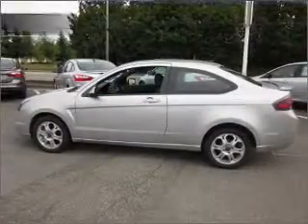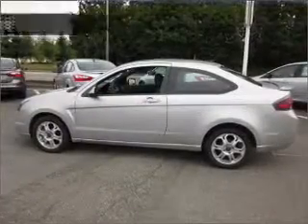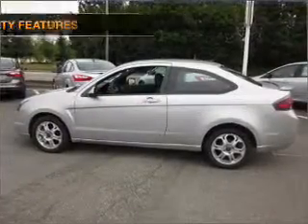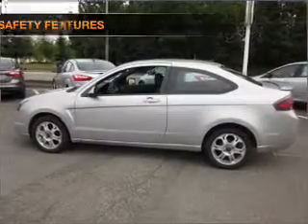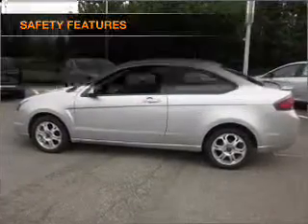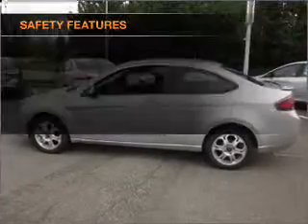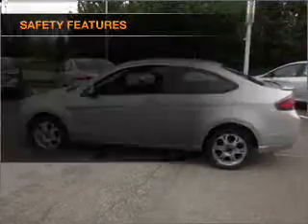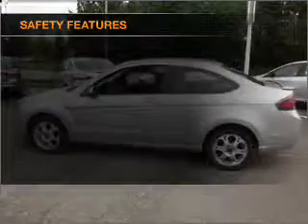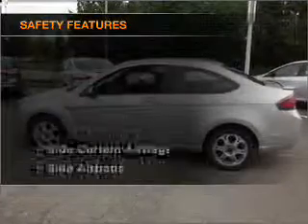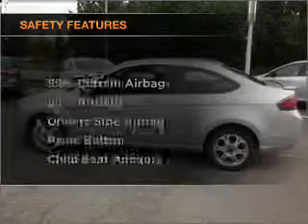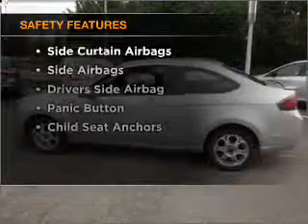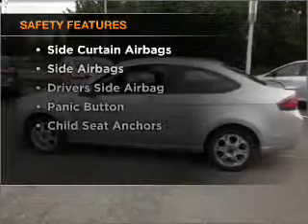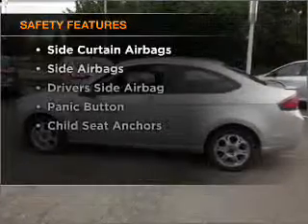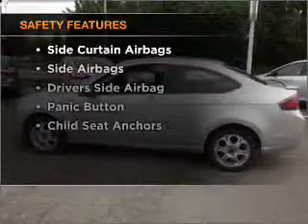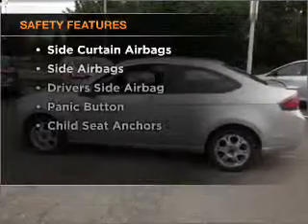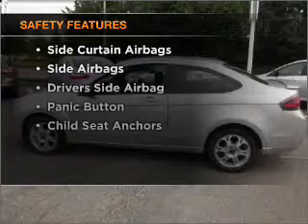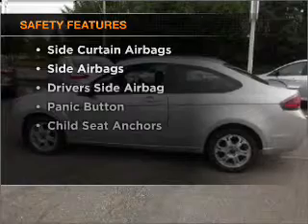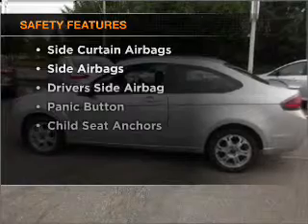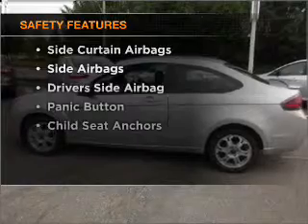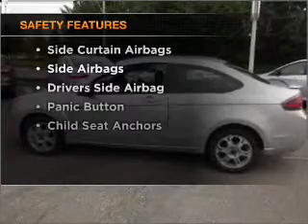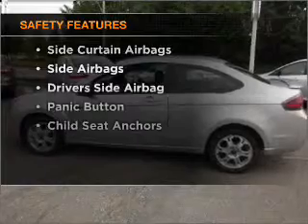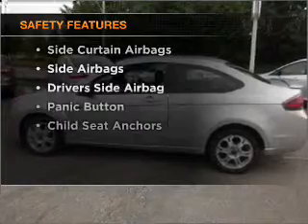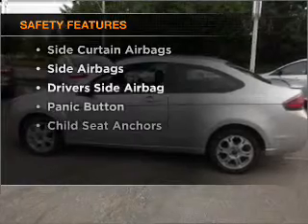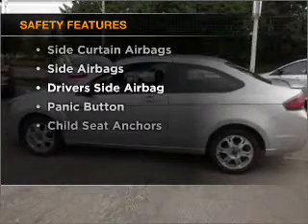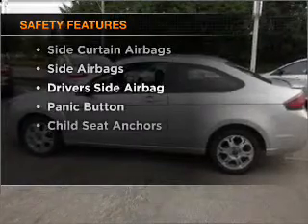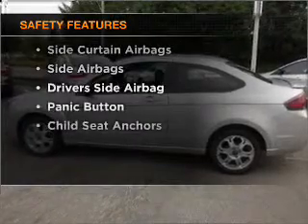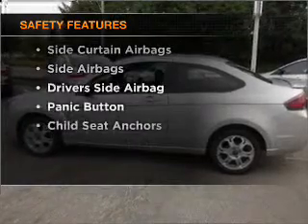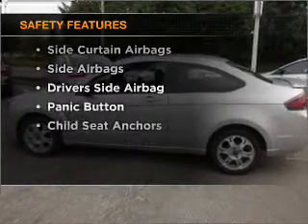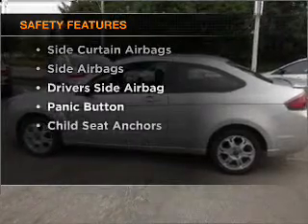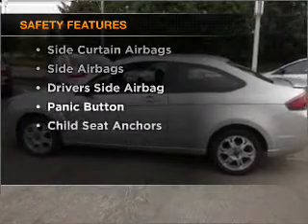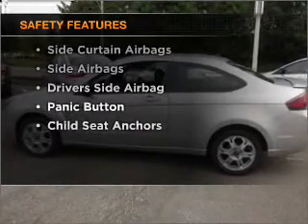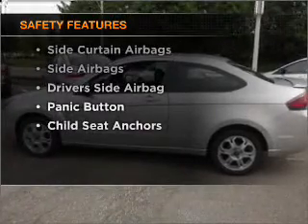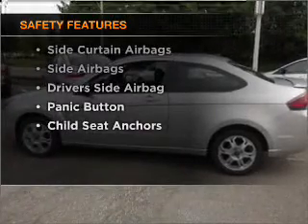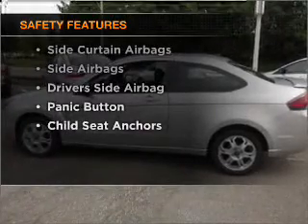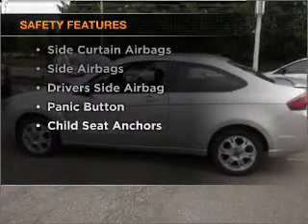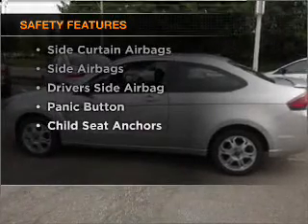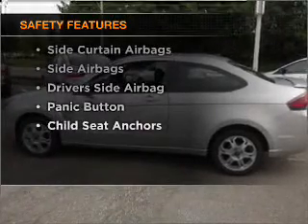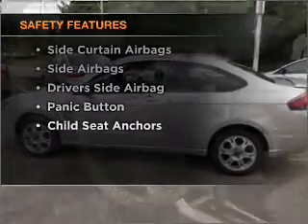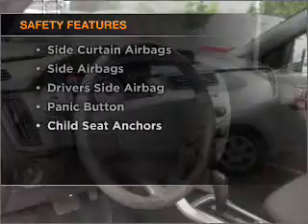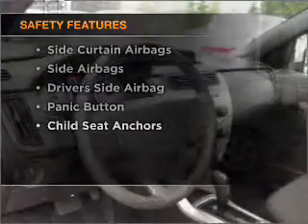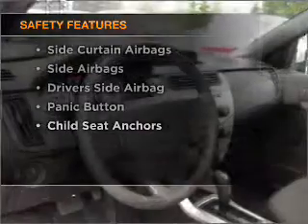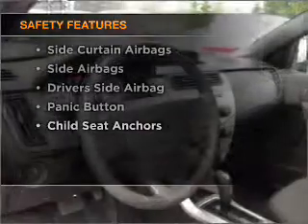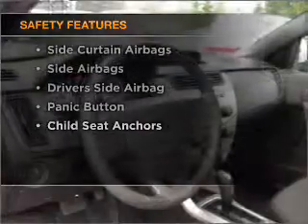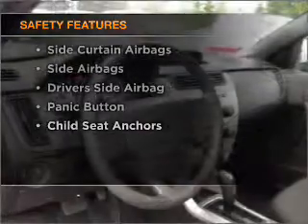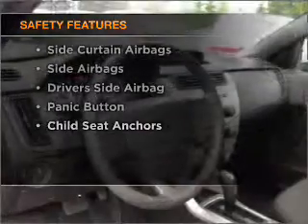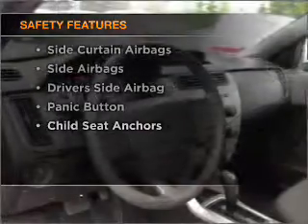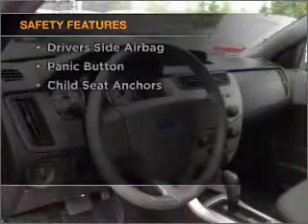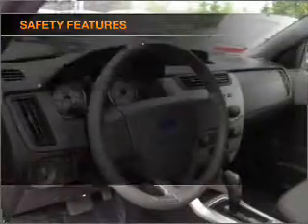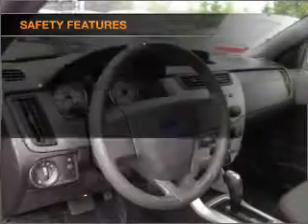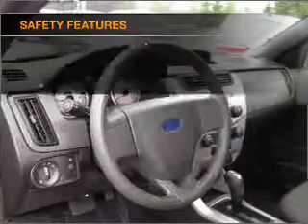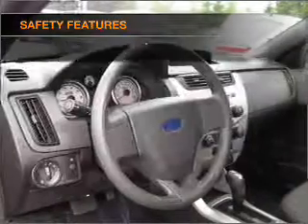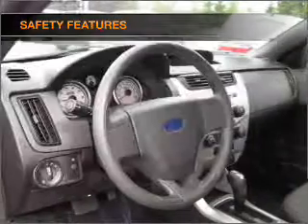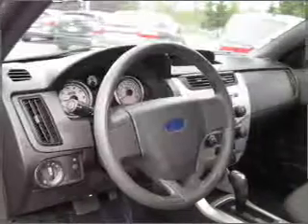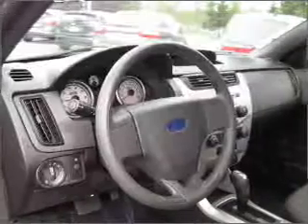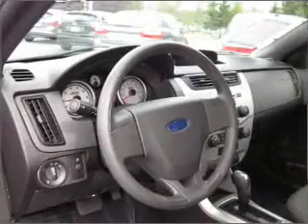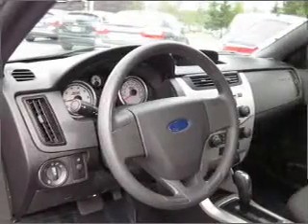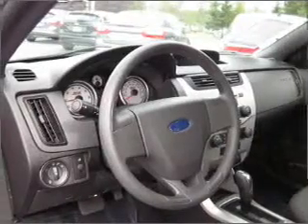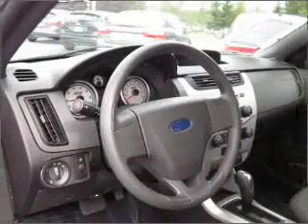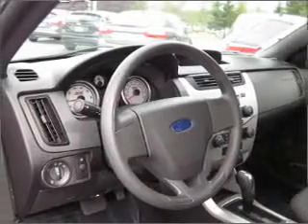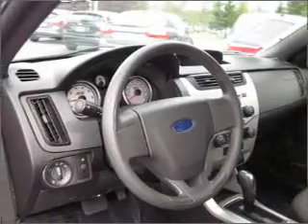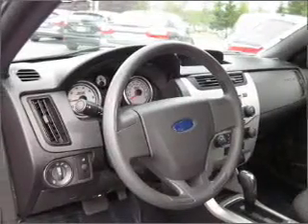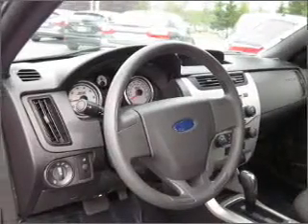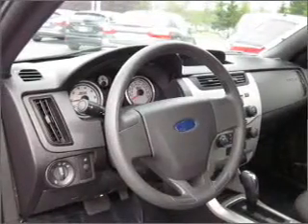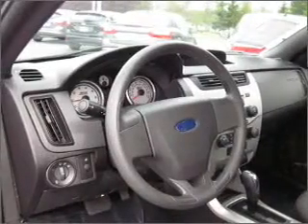And for your peace of mind, the following safety equipment is included: side airbag. Call today to schedule a test drive.